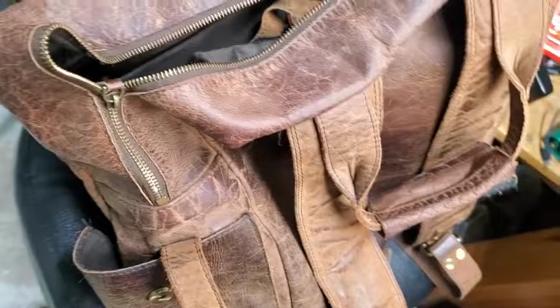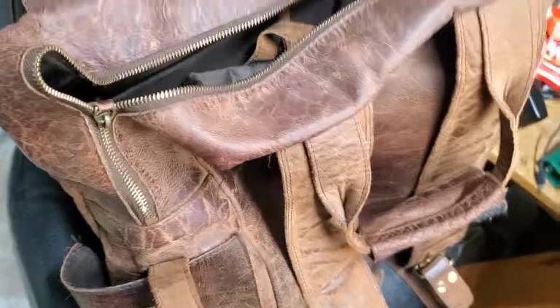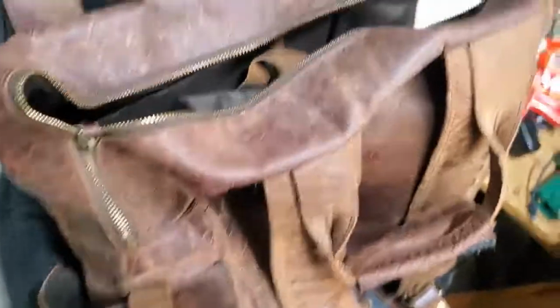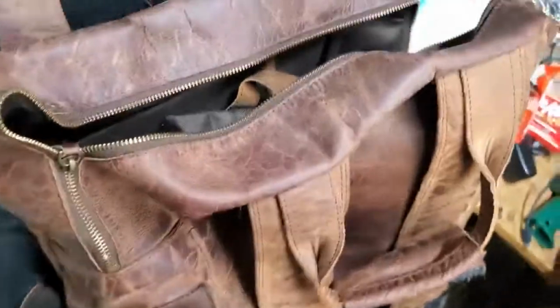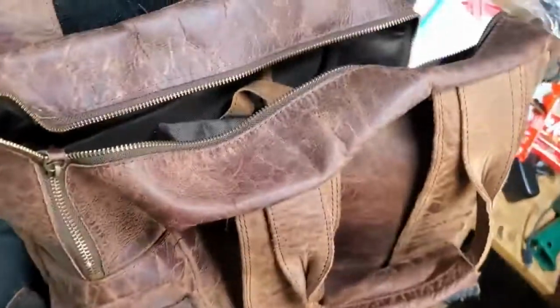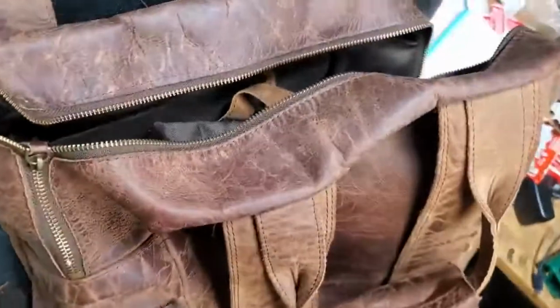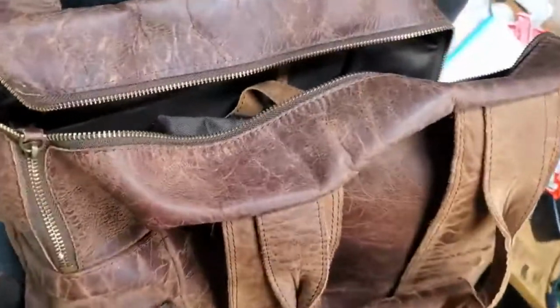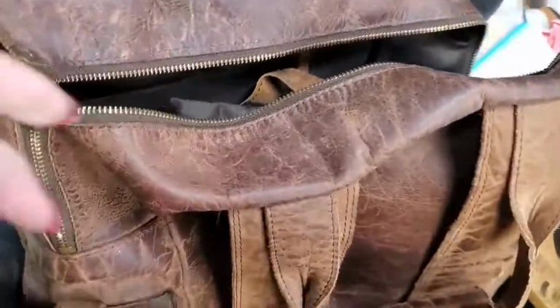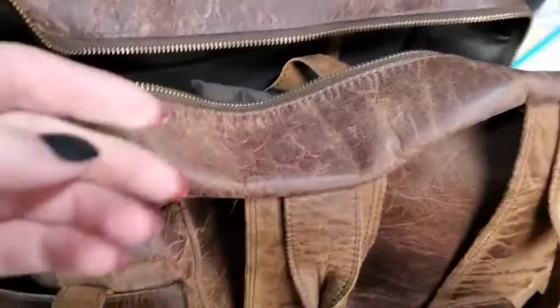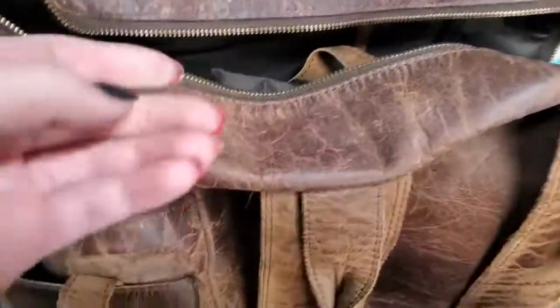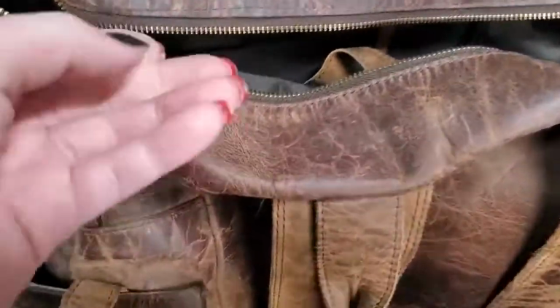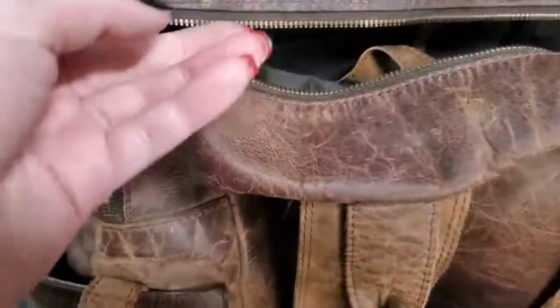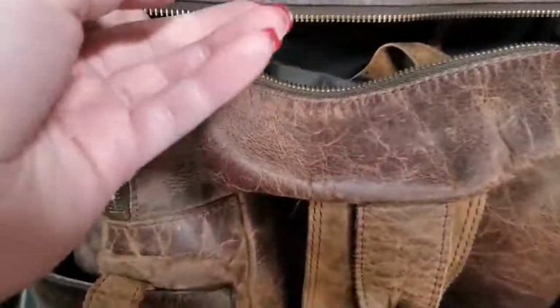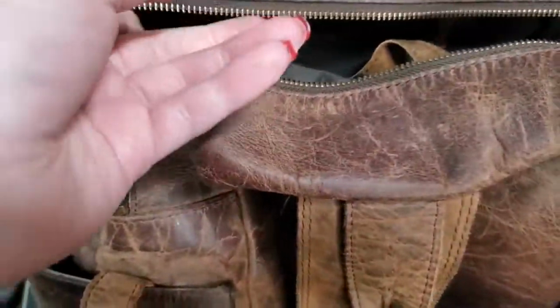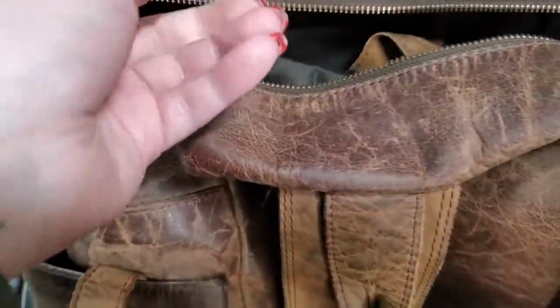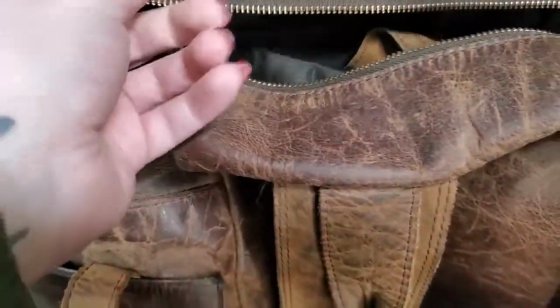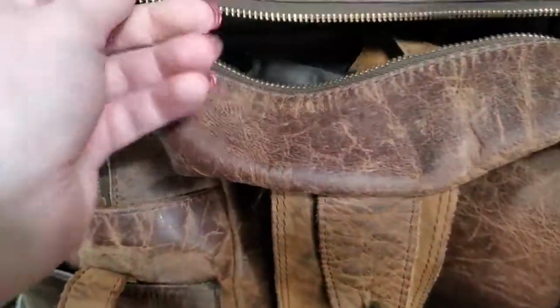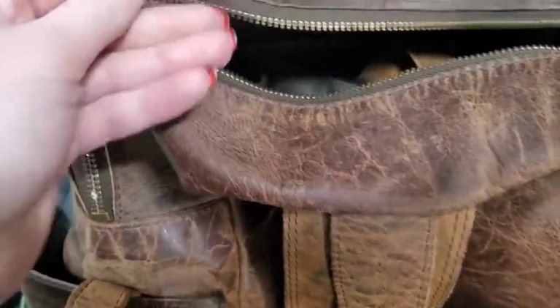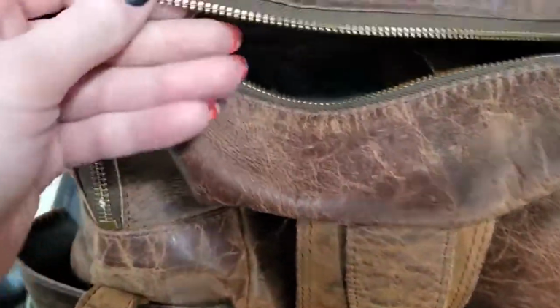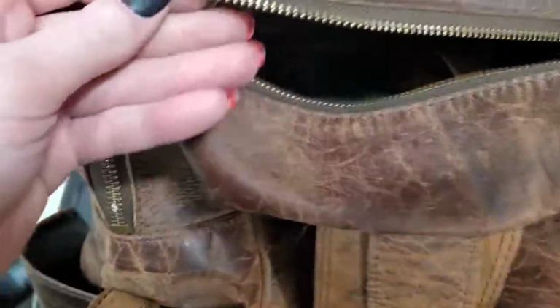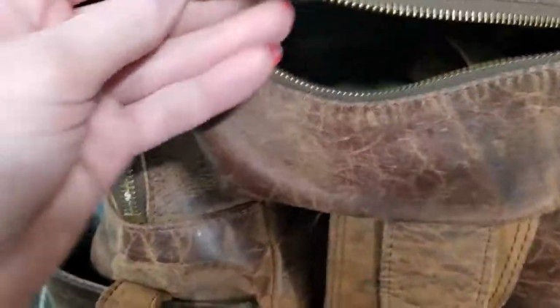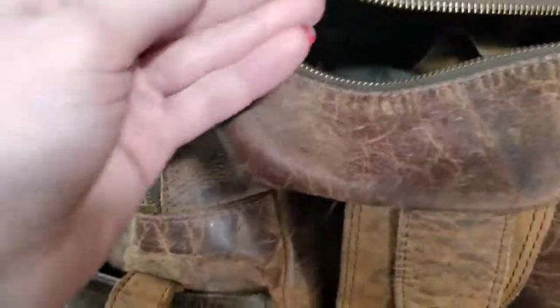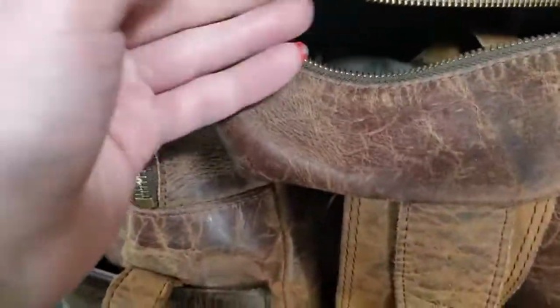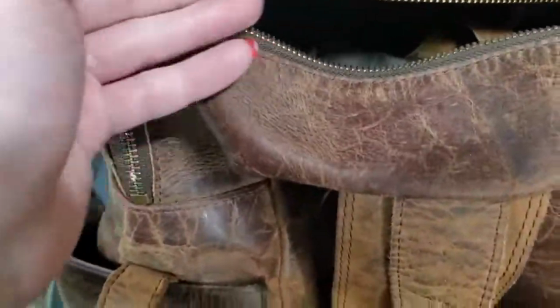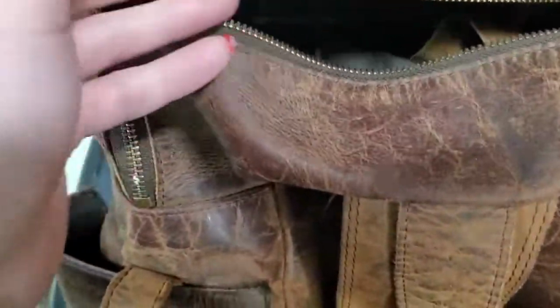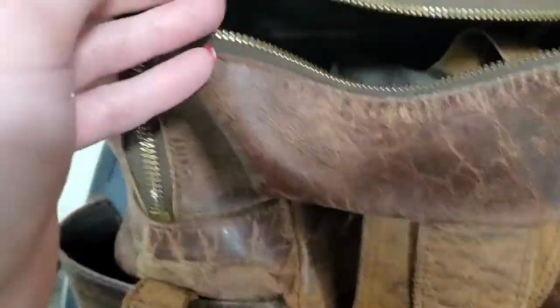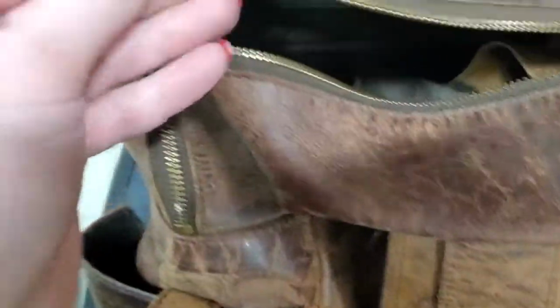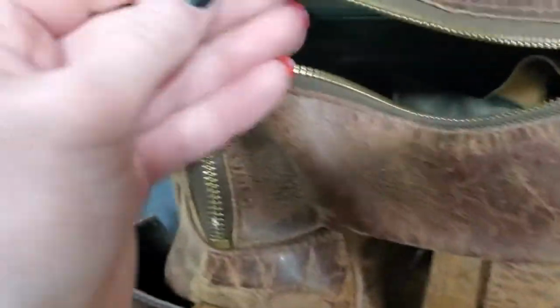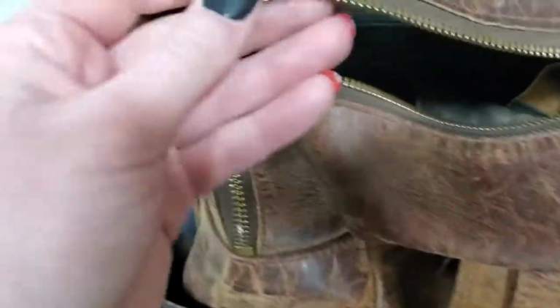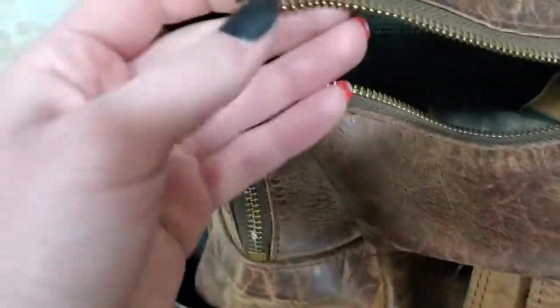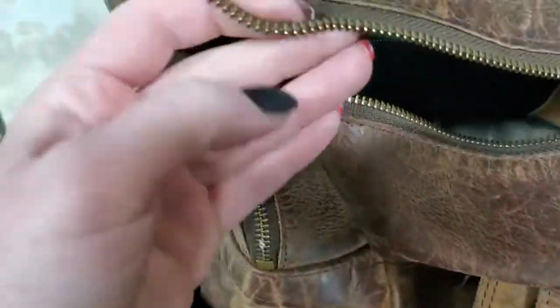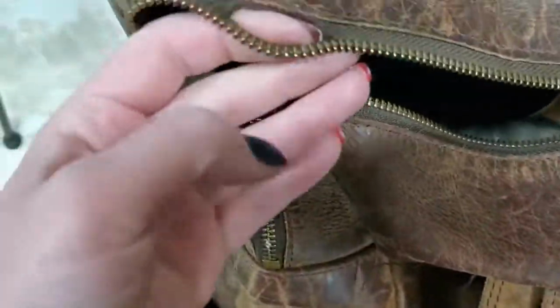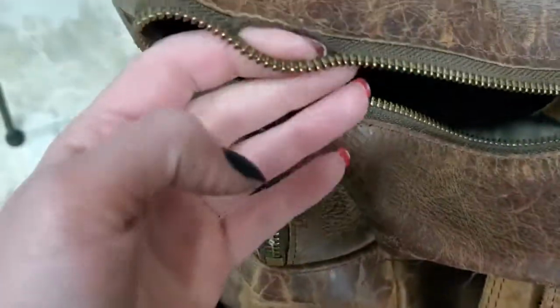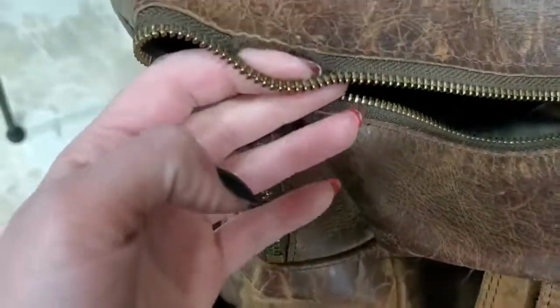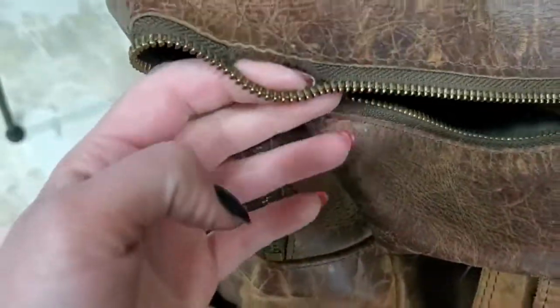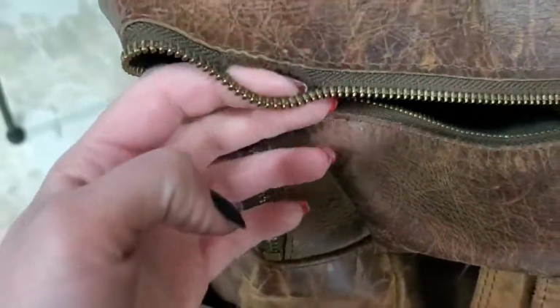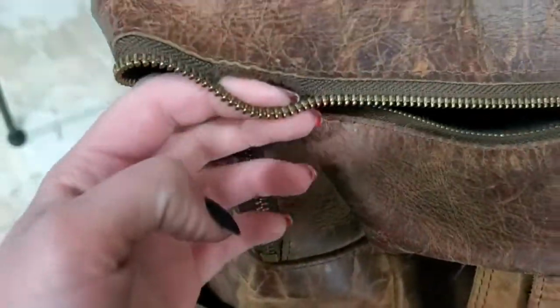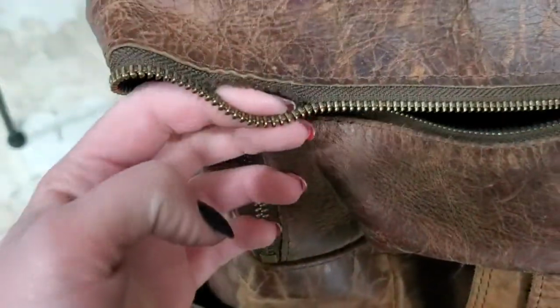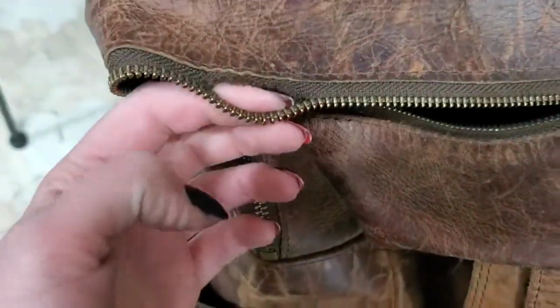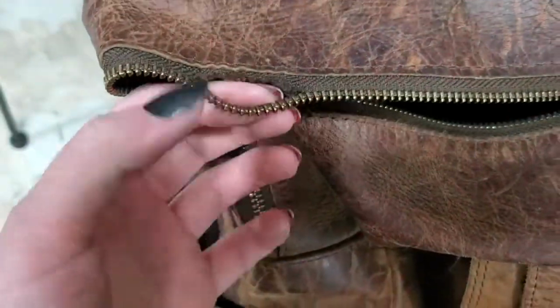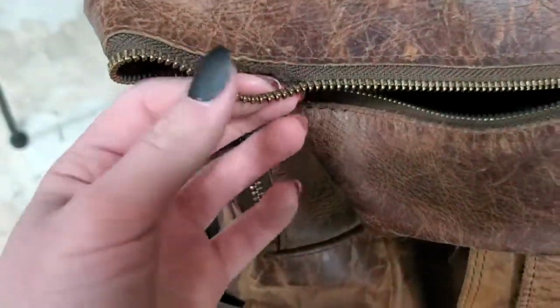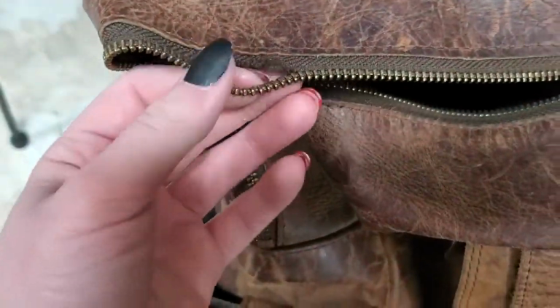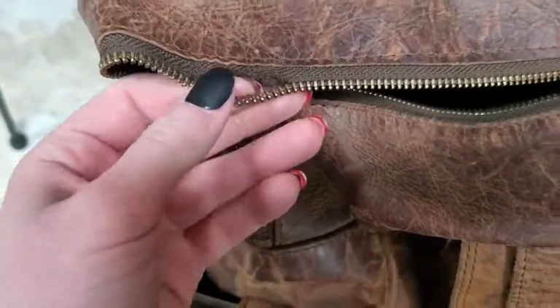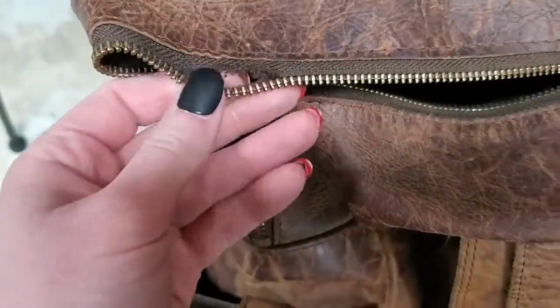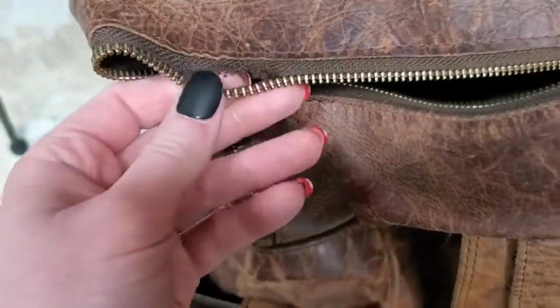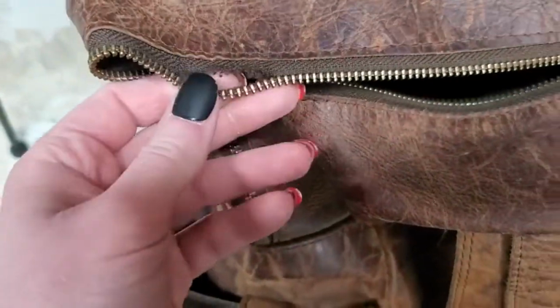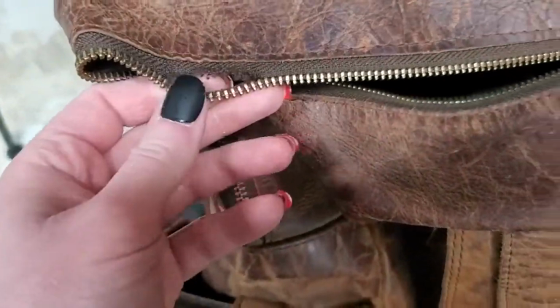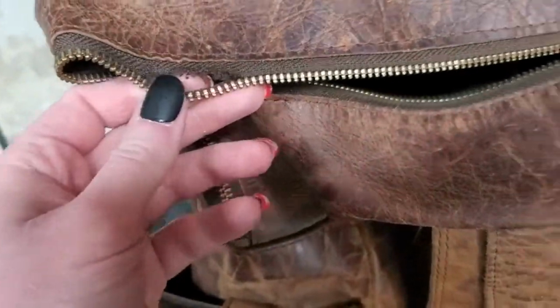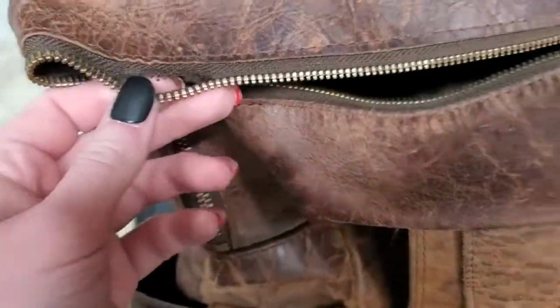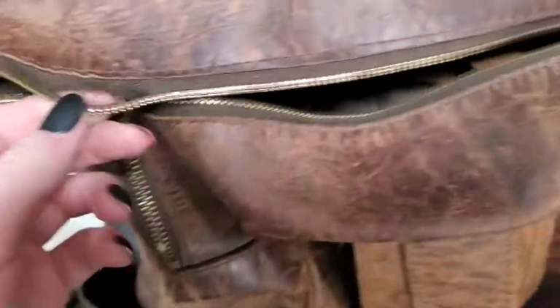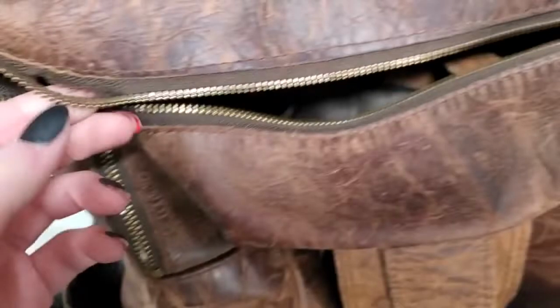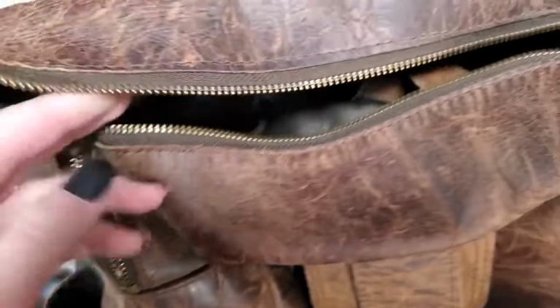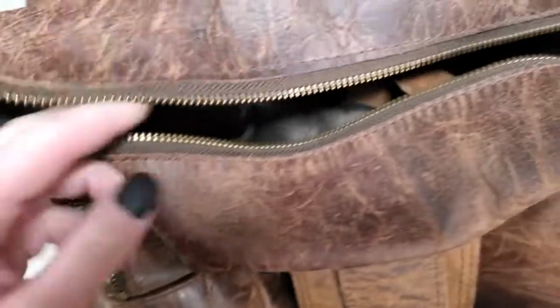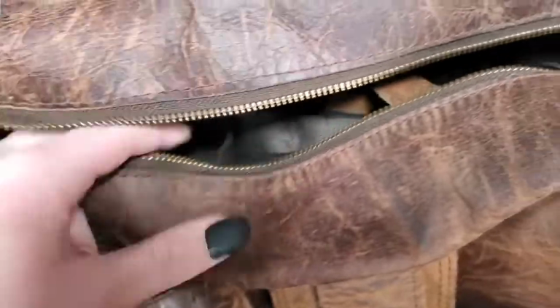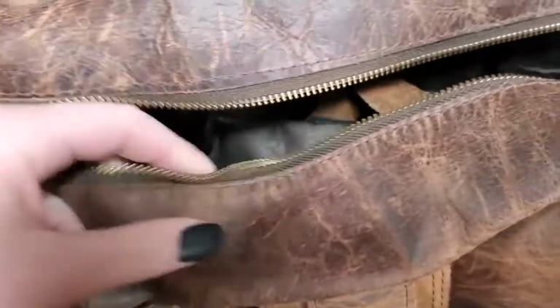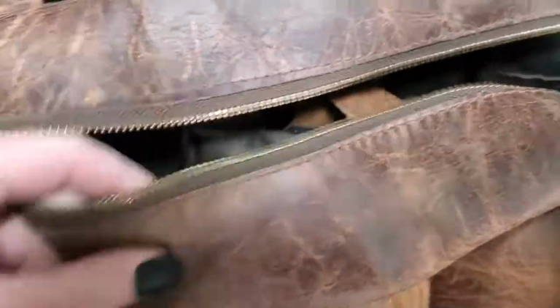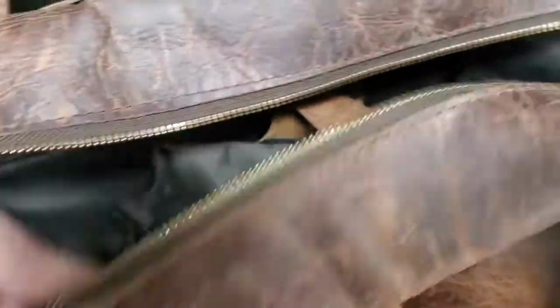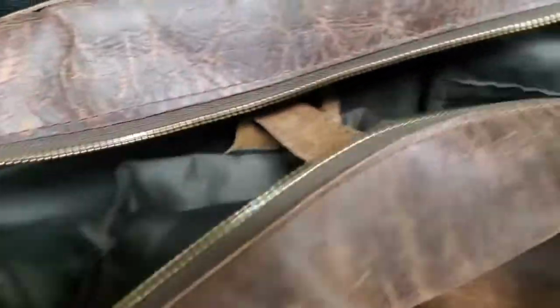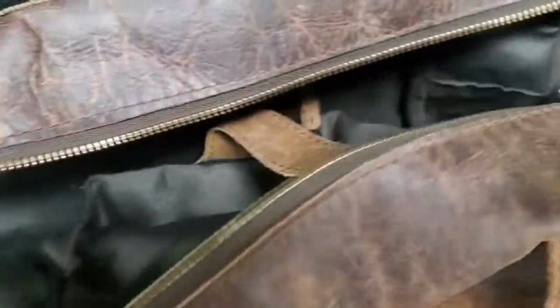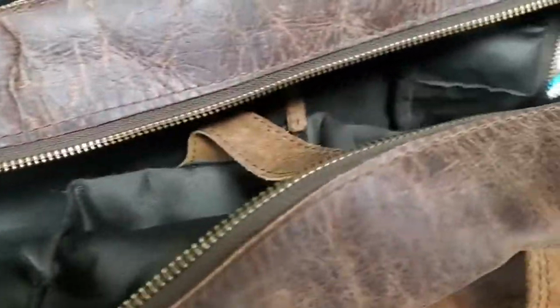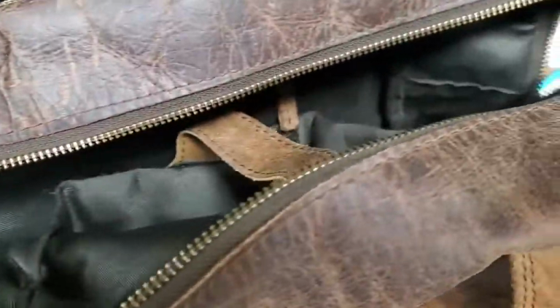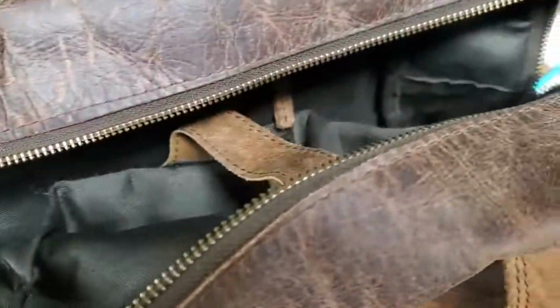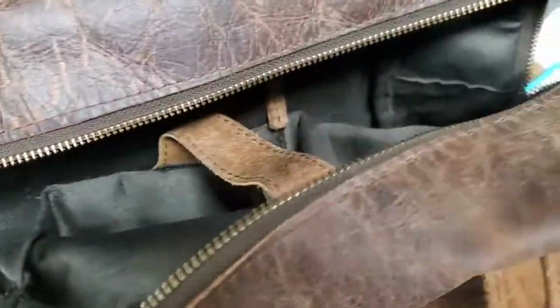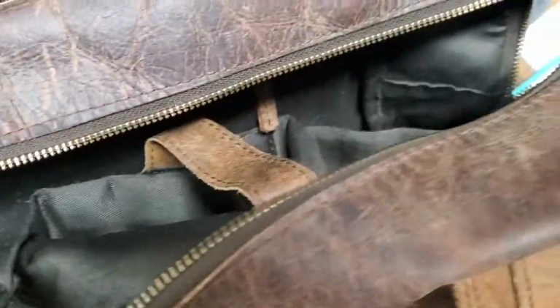Hi everyone! Welcome to another video. In today's video, I will be replacing a zipper in this brown leather backpack.